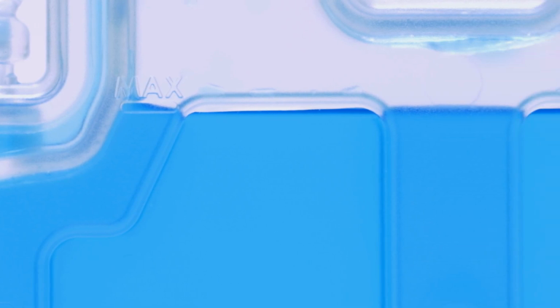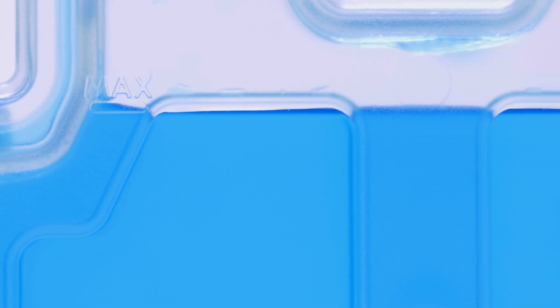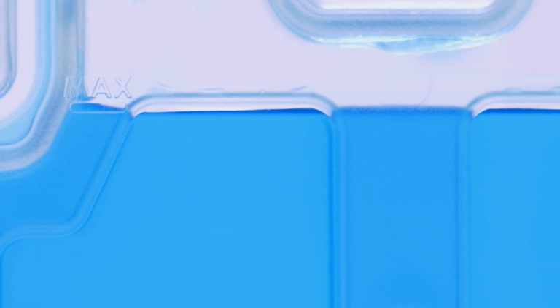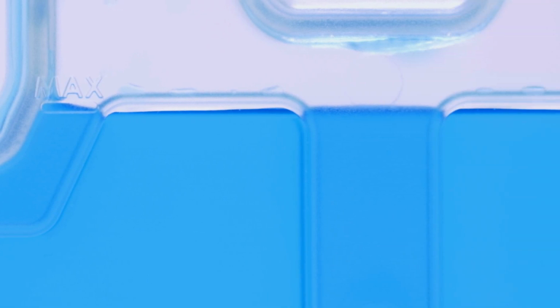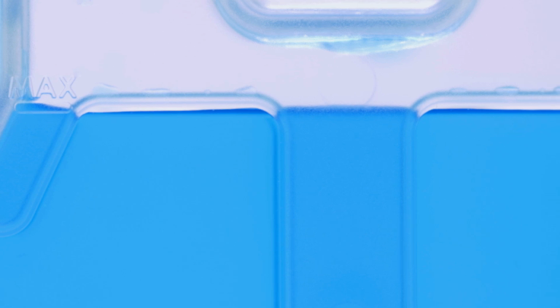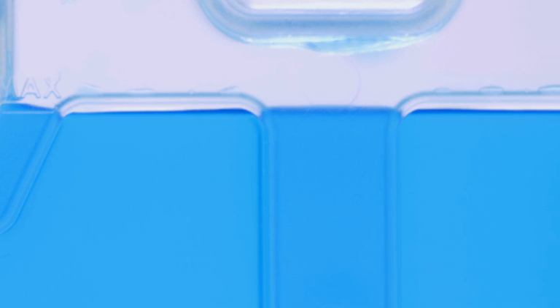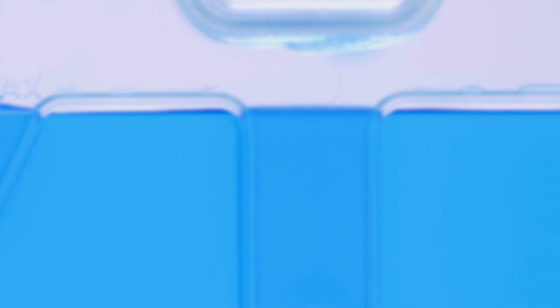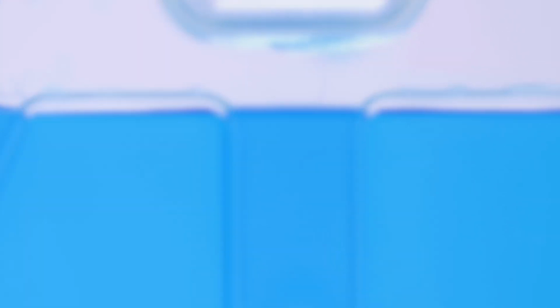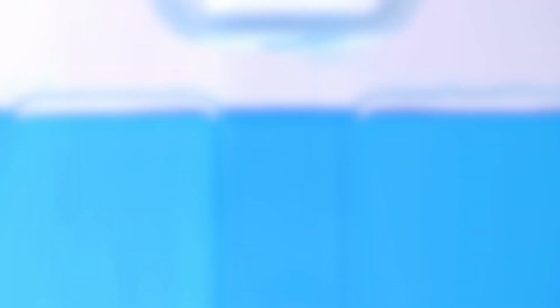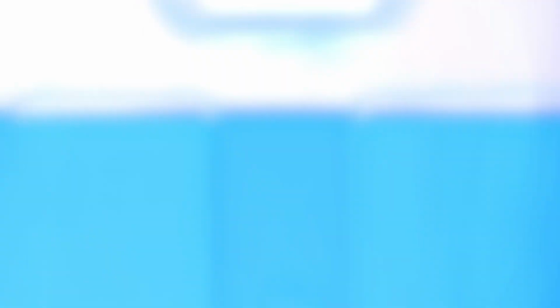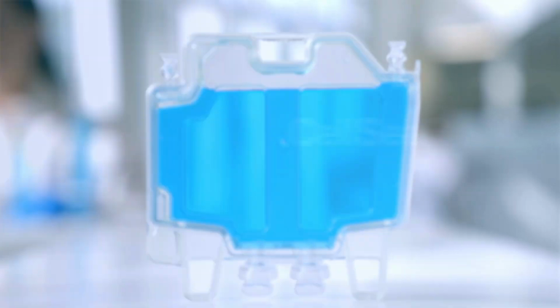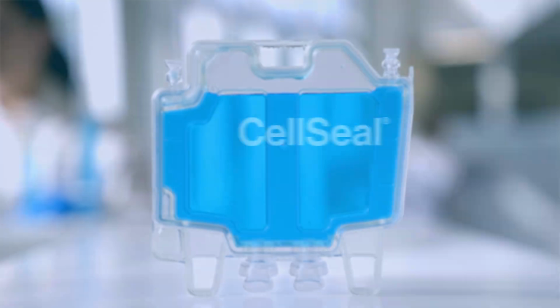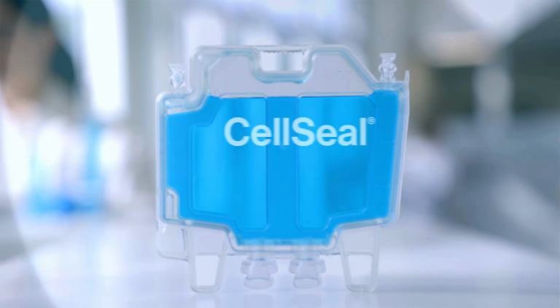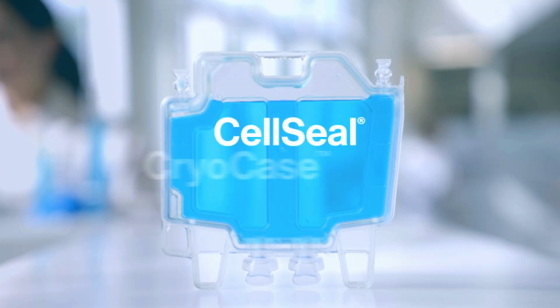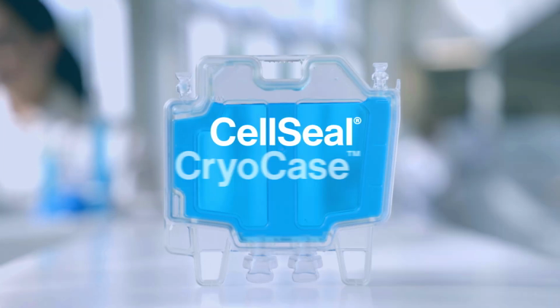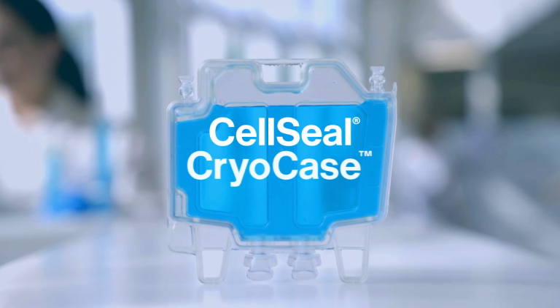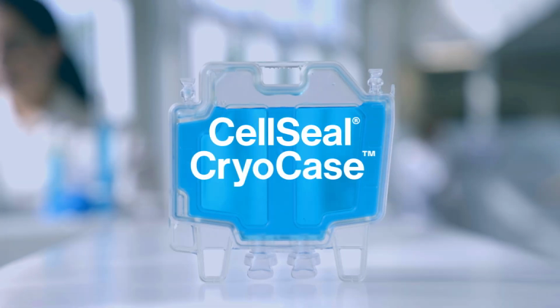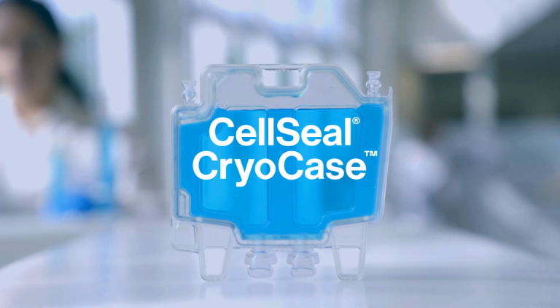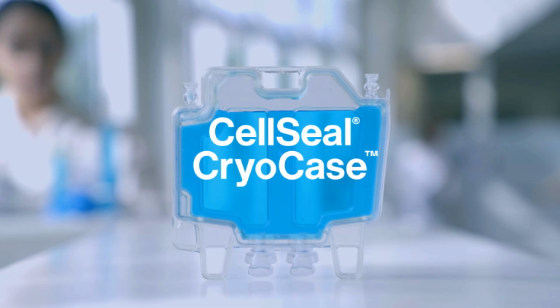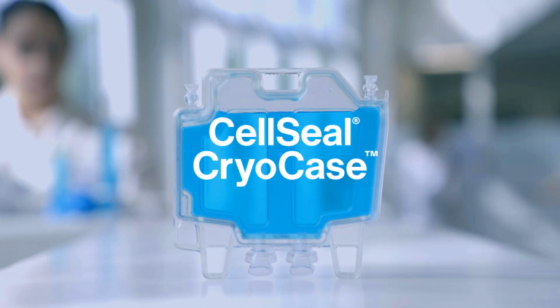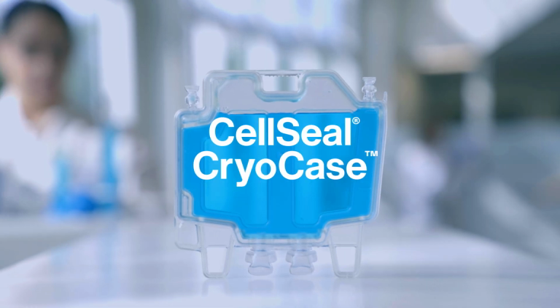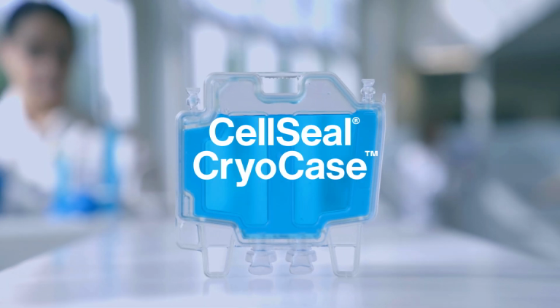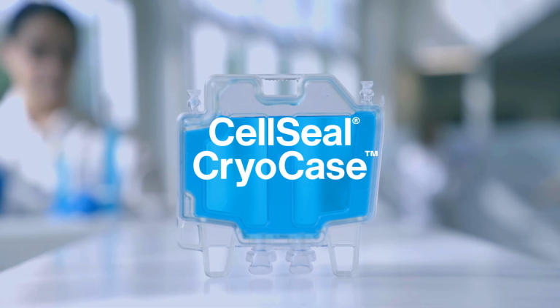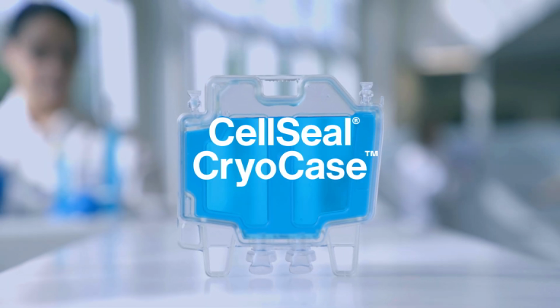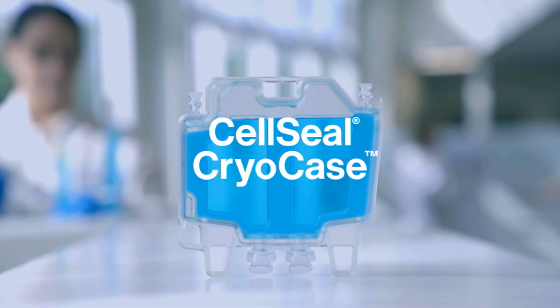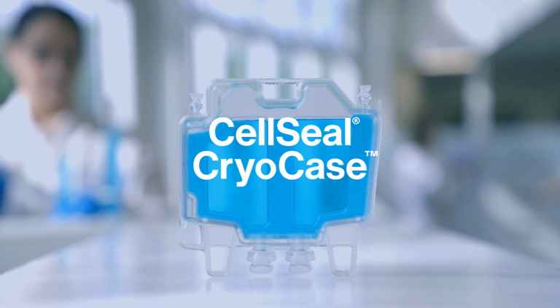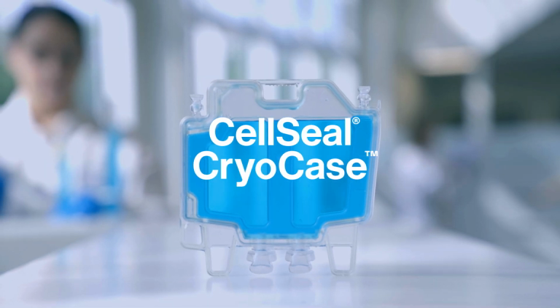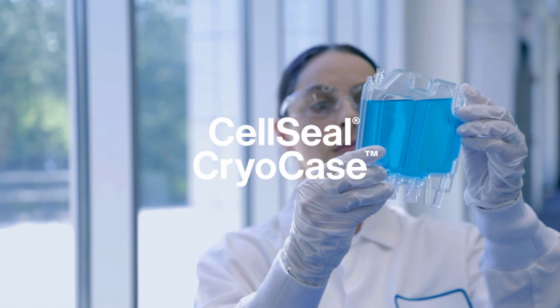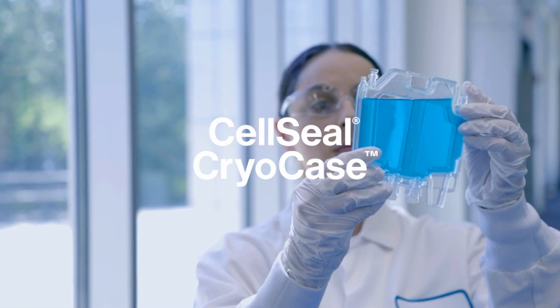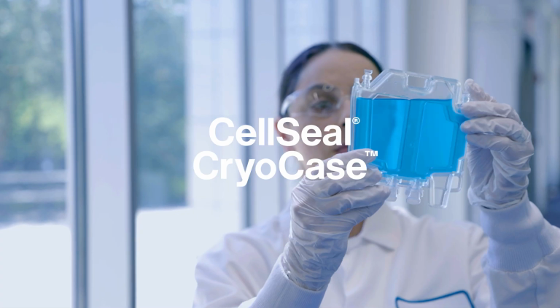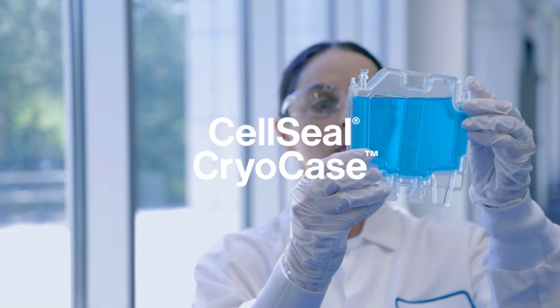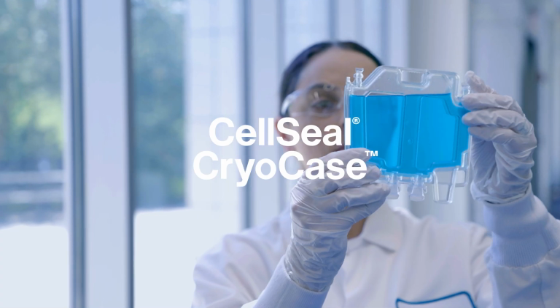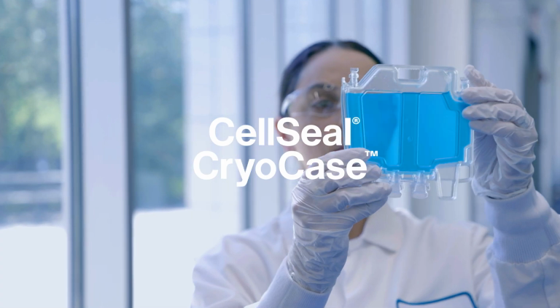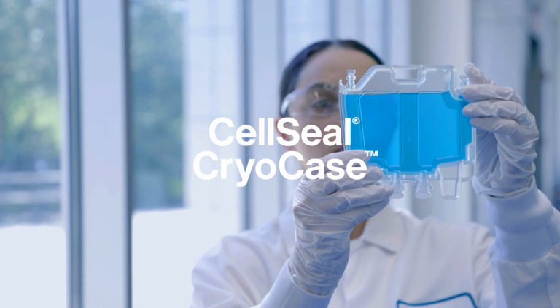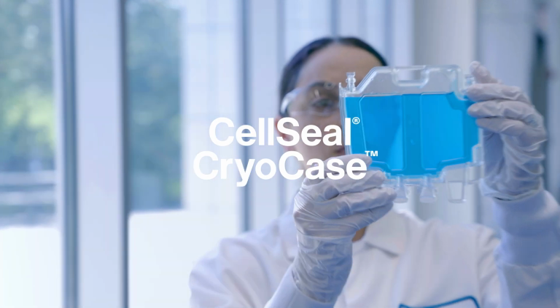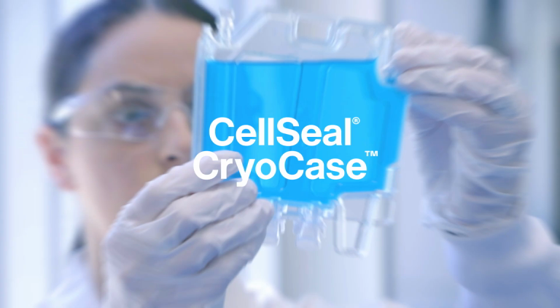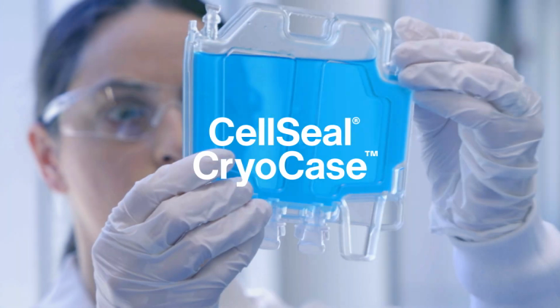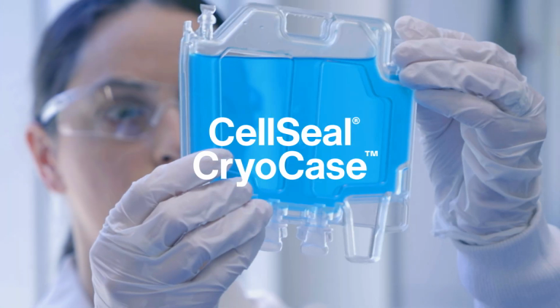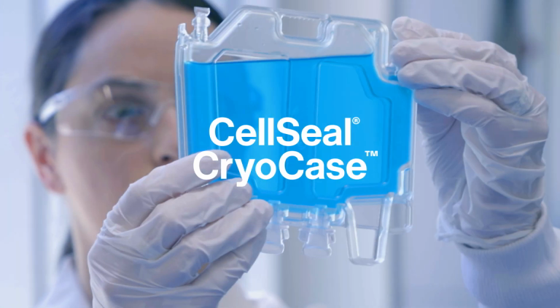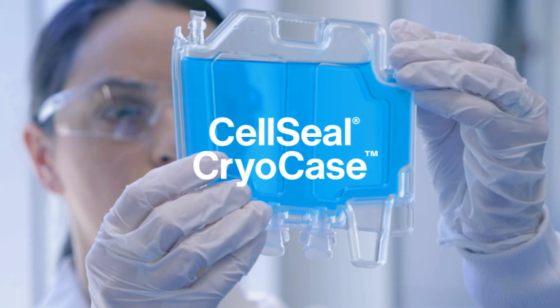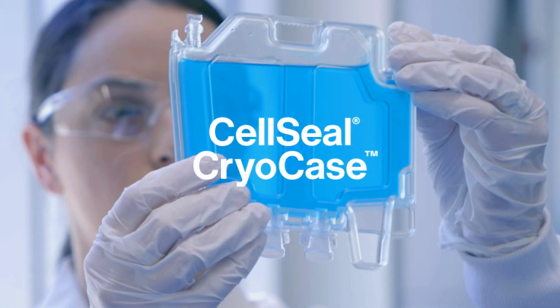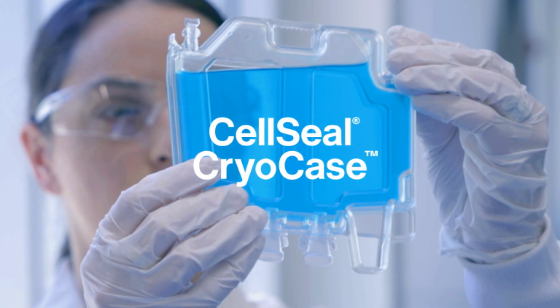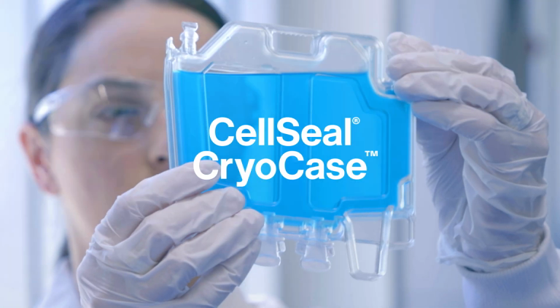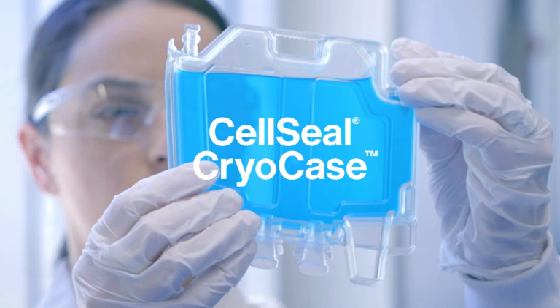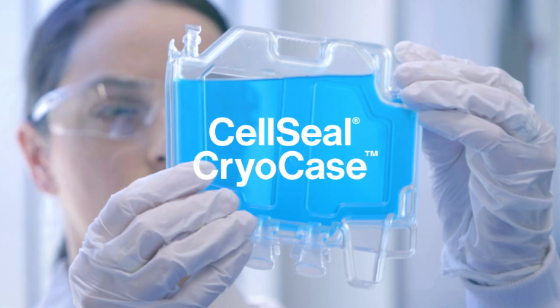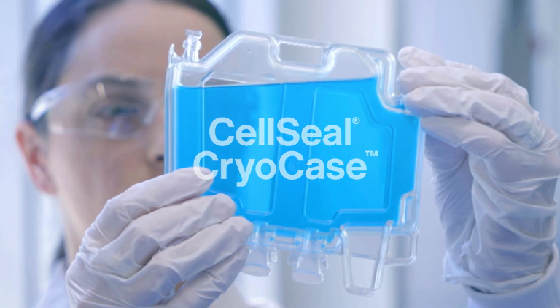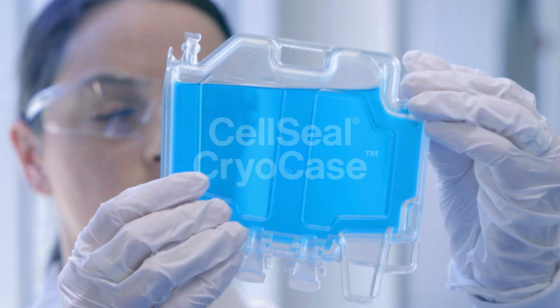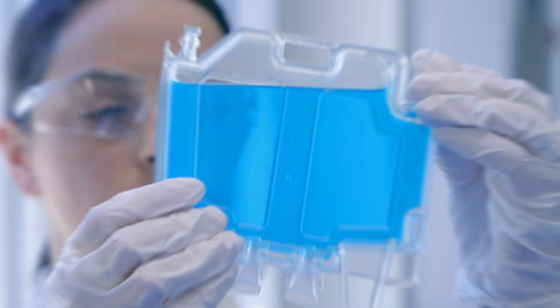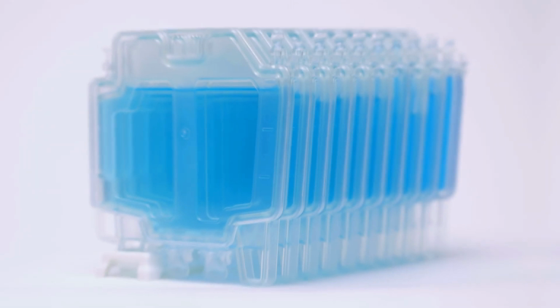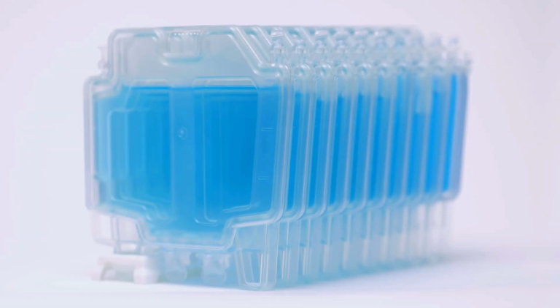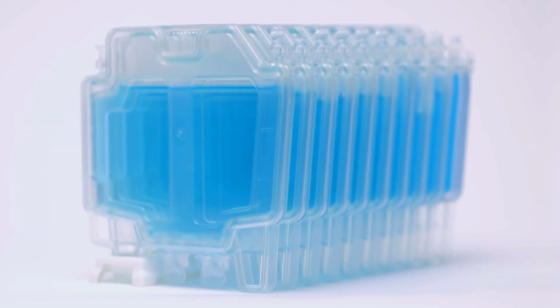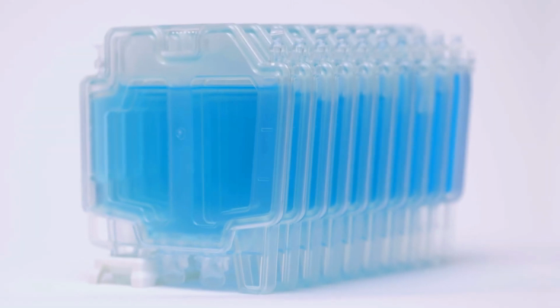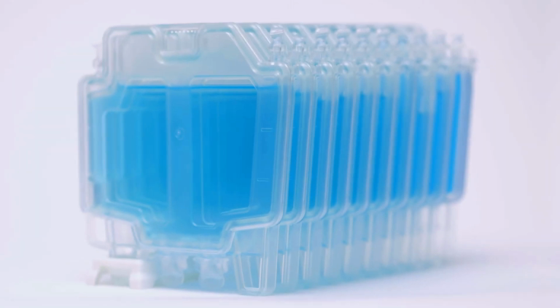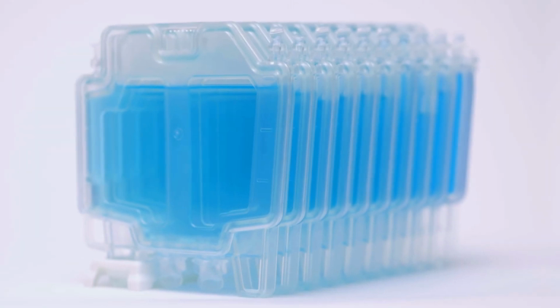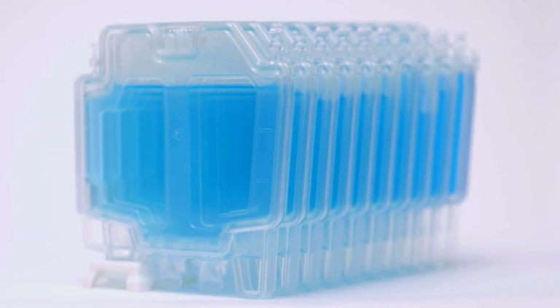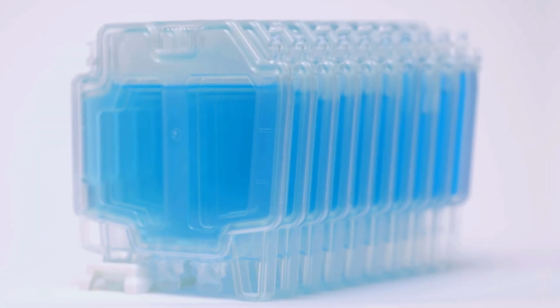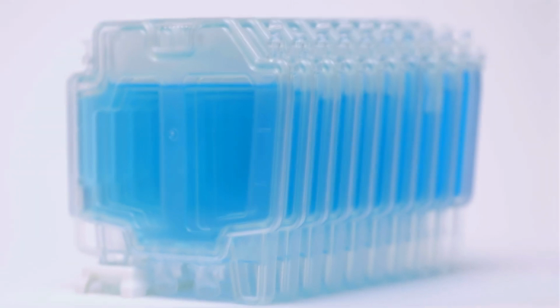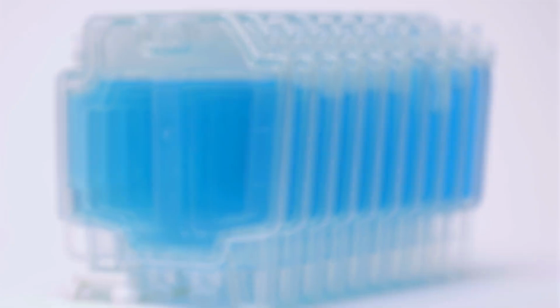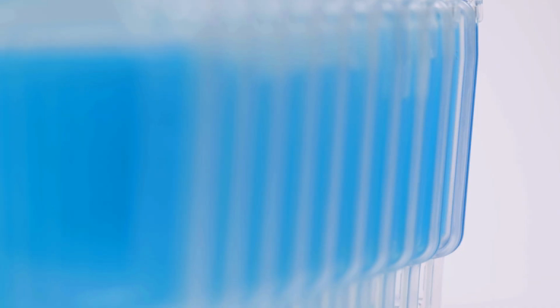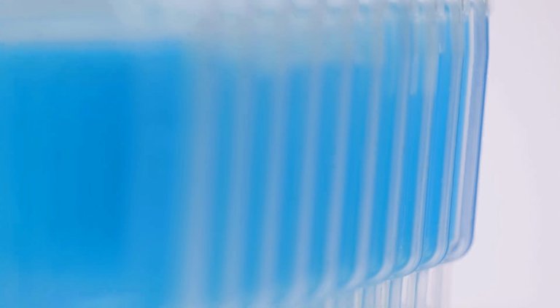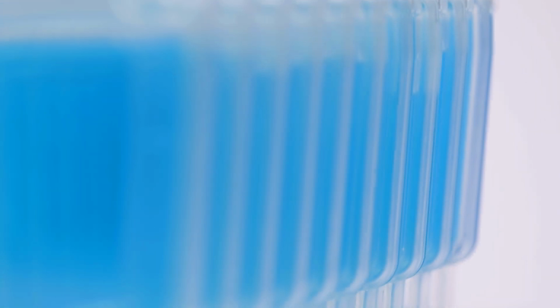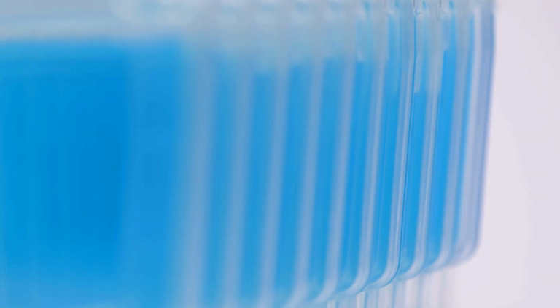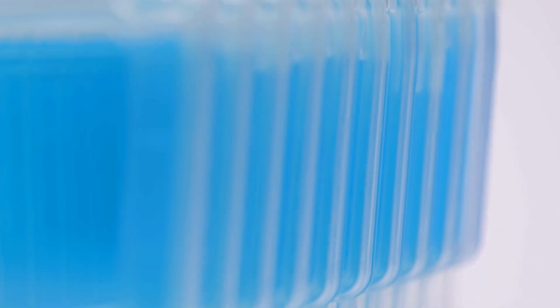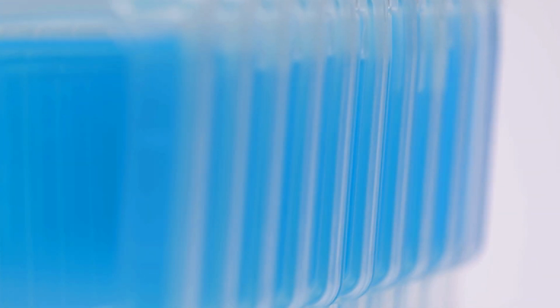Introducing the CellSeal CryoCase, an innovative primary container designed to address these challenges.